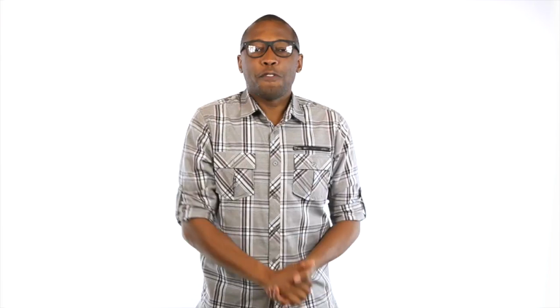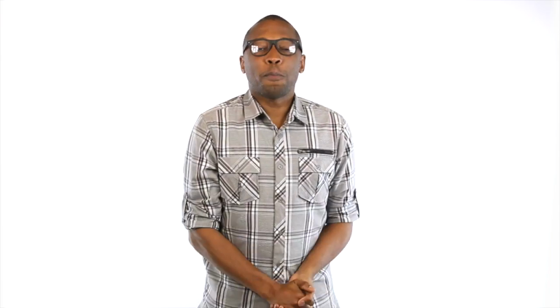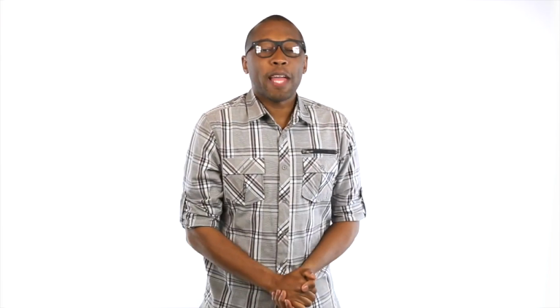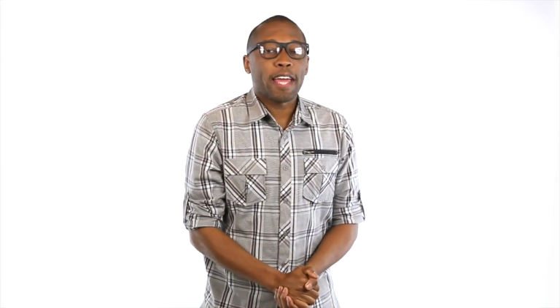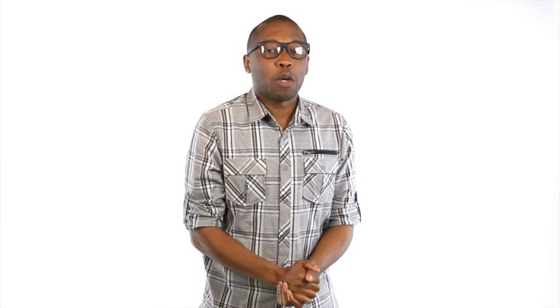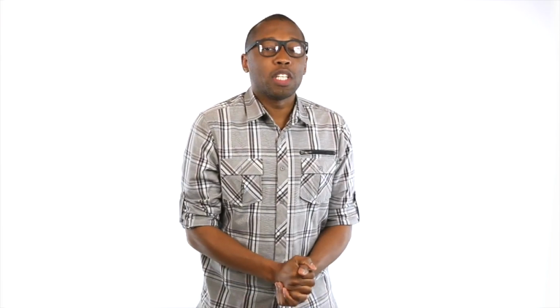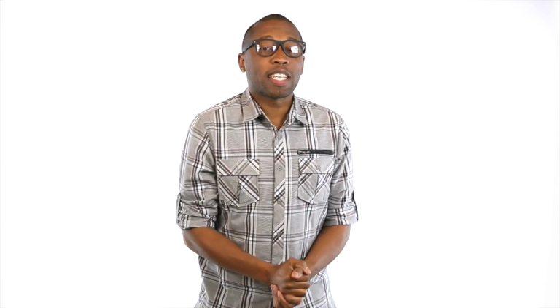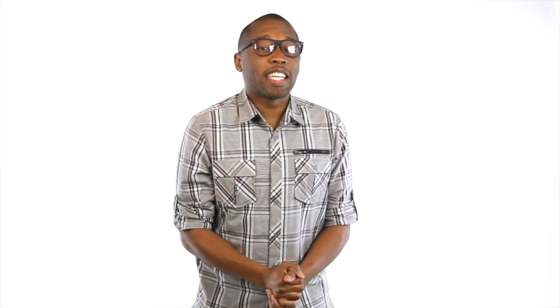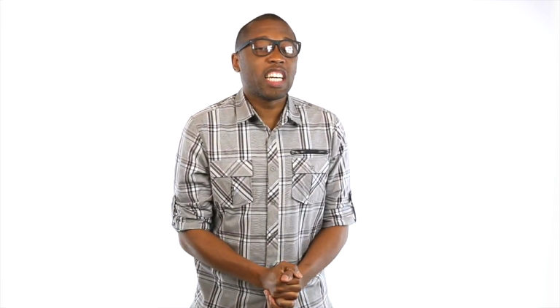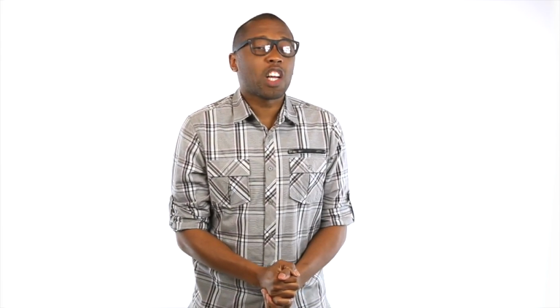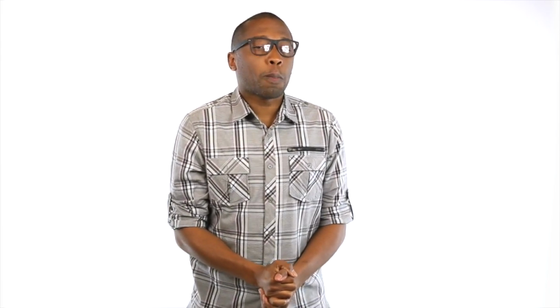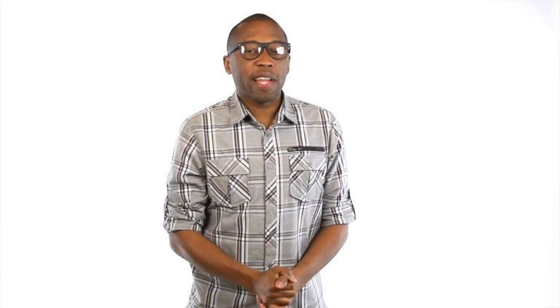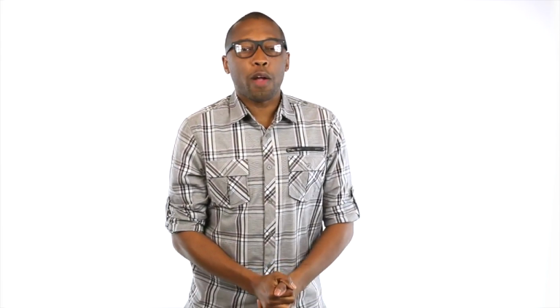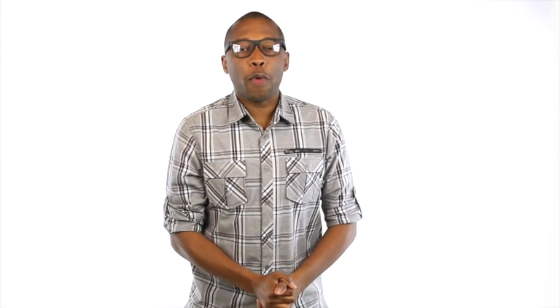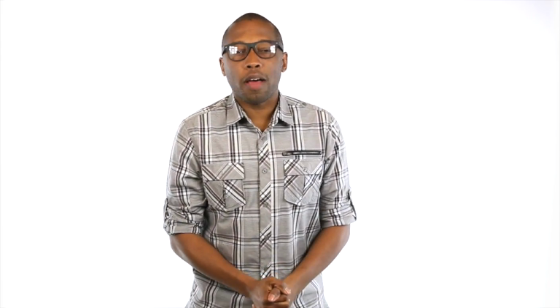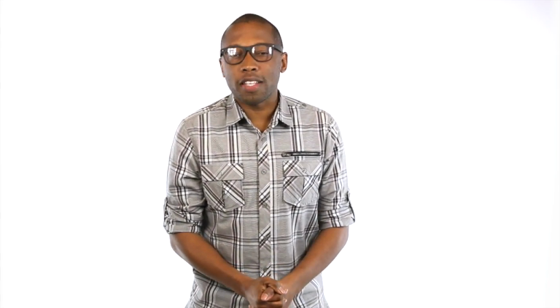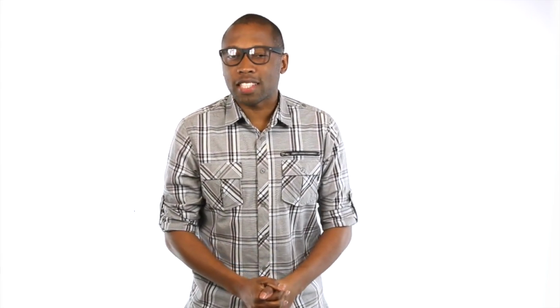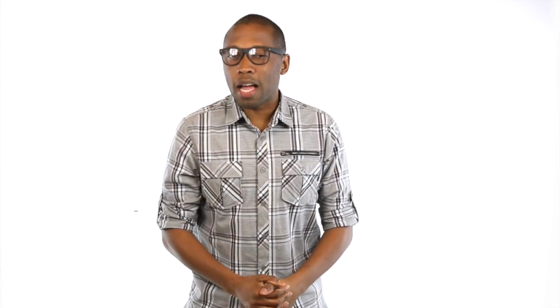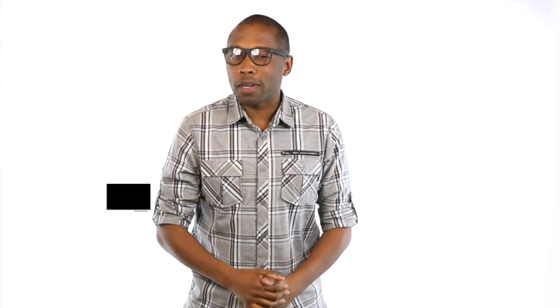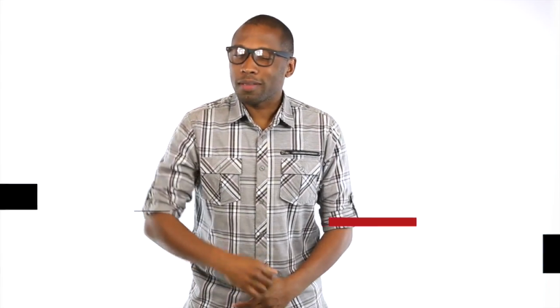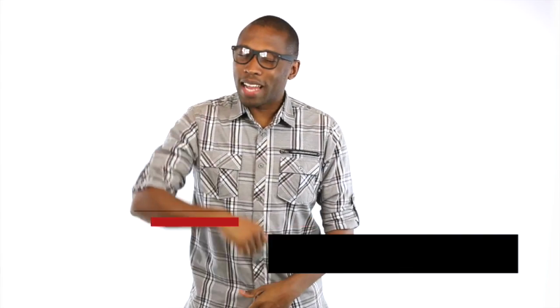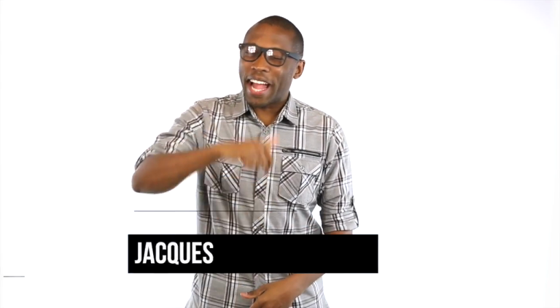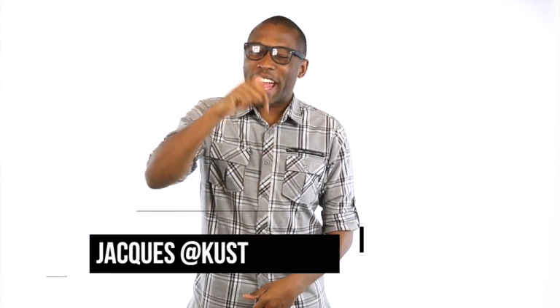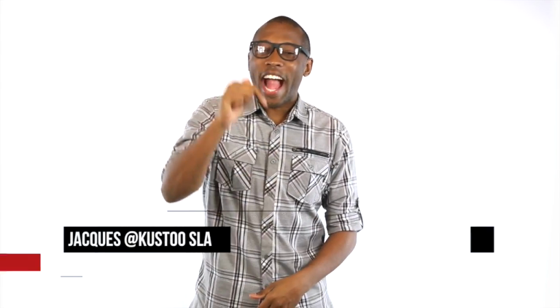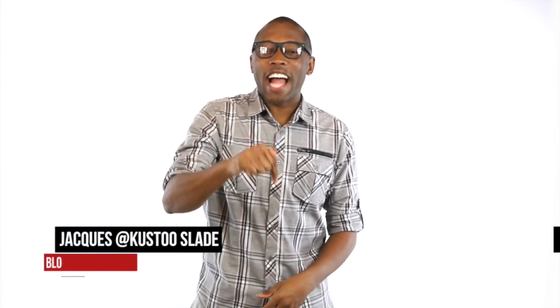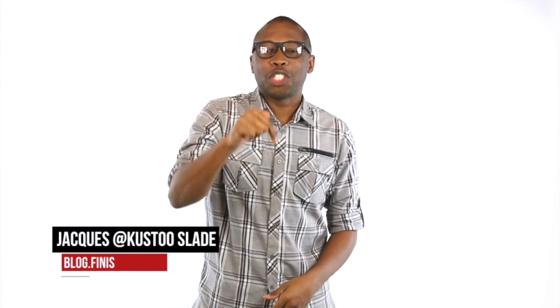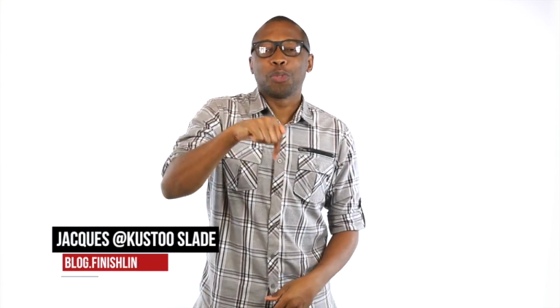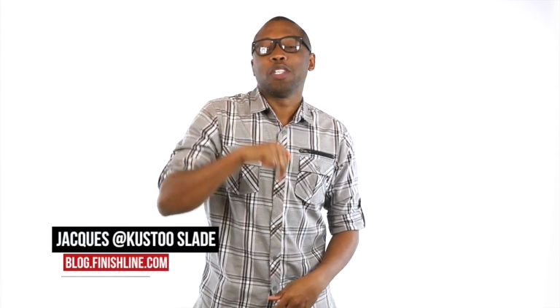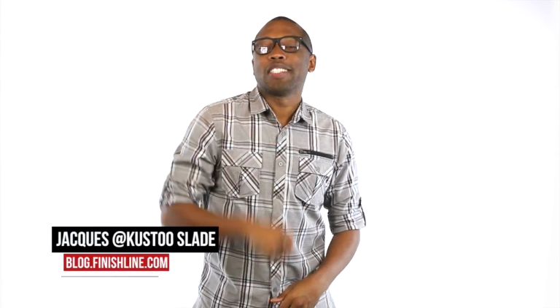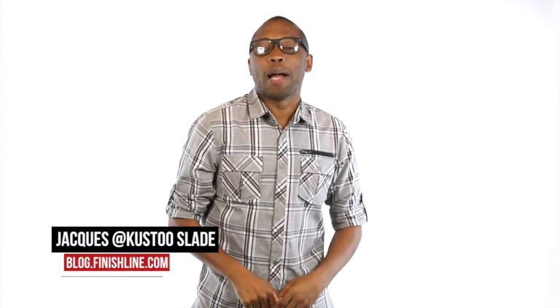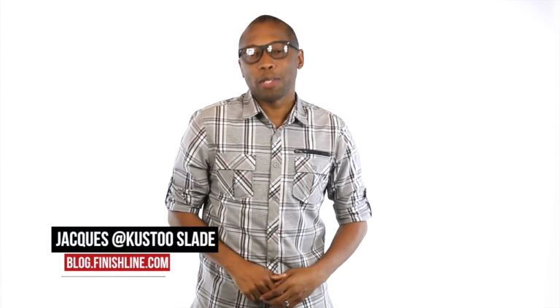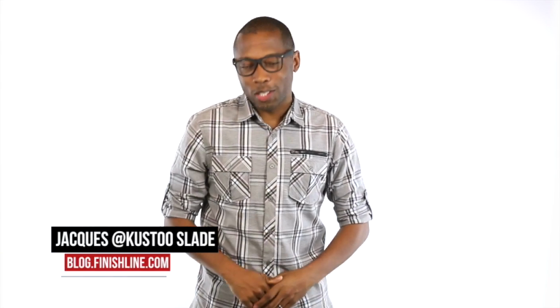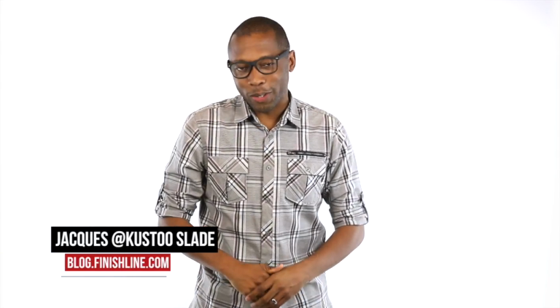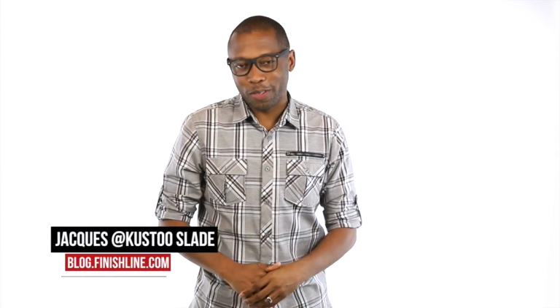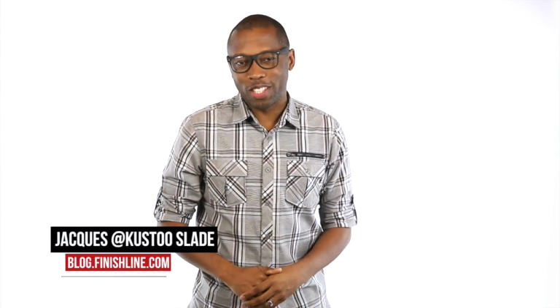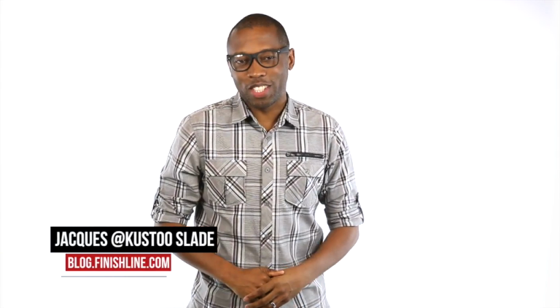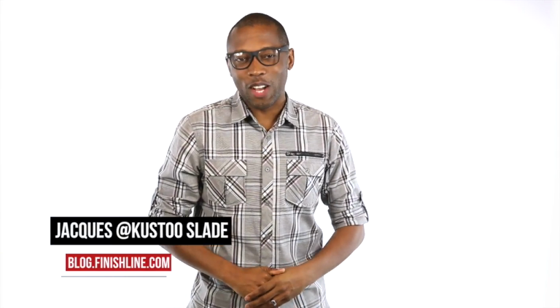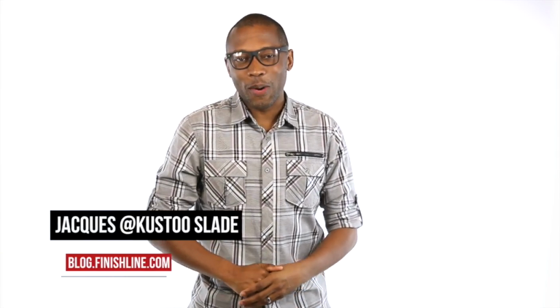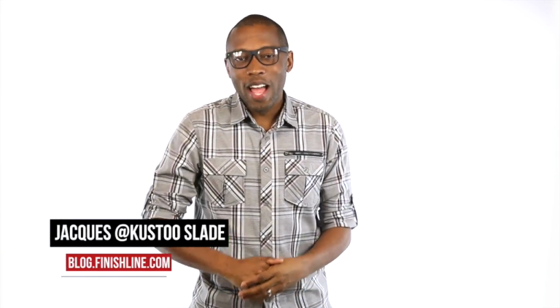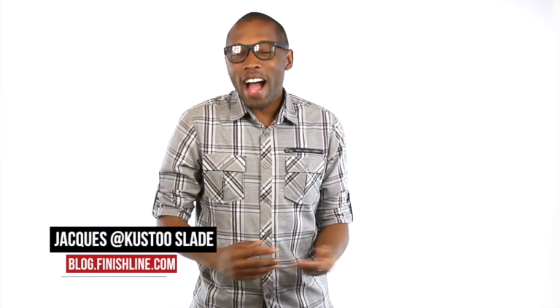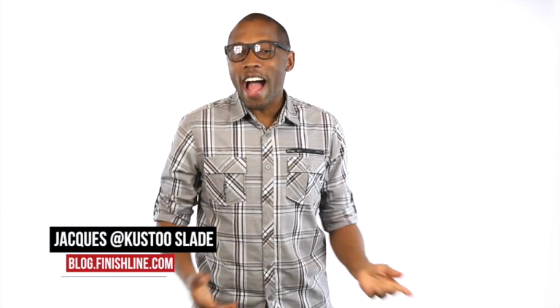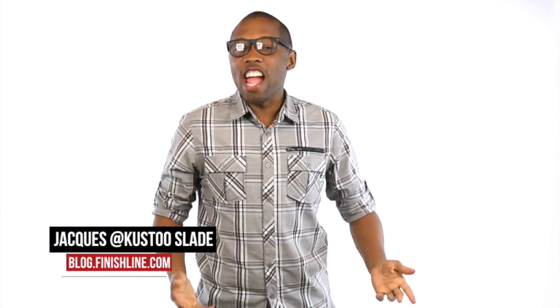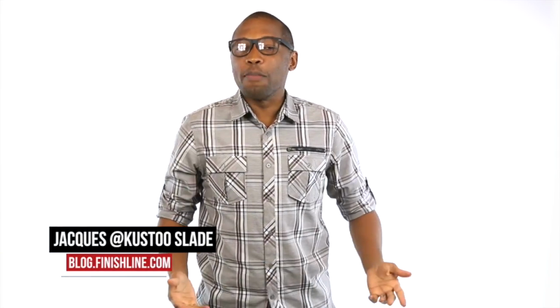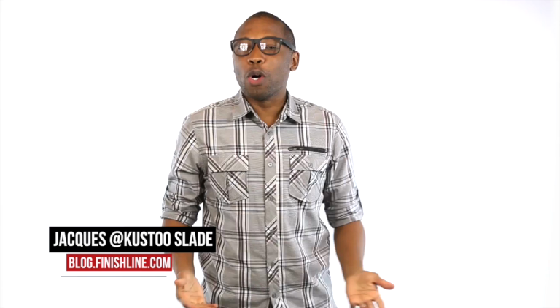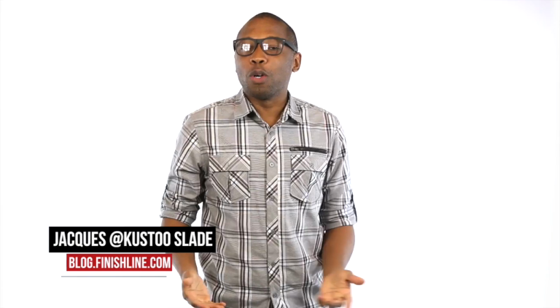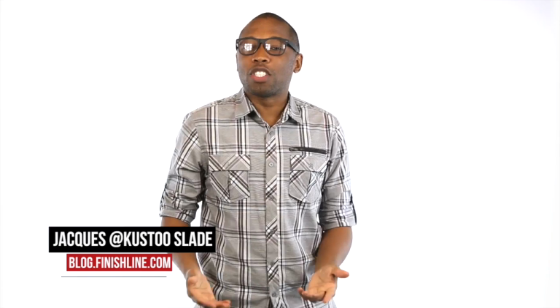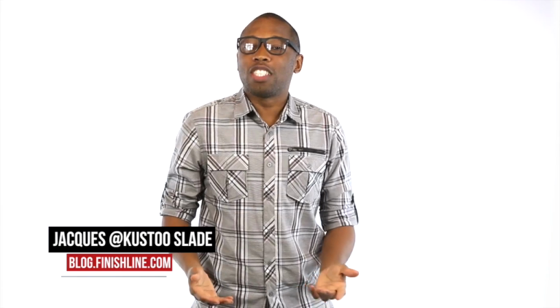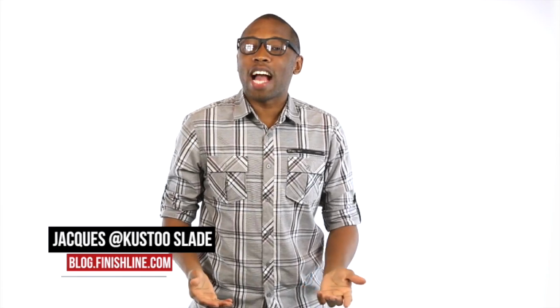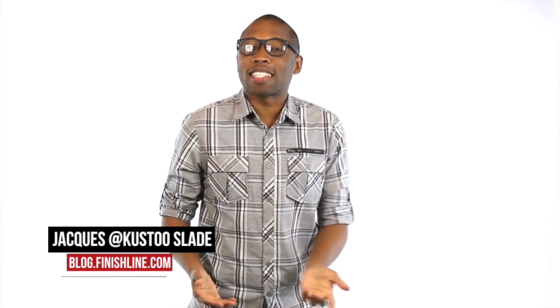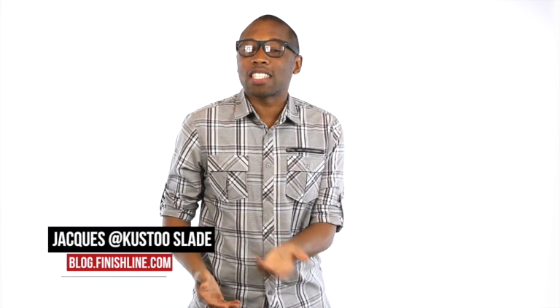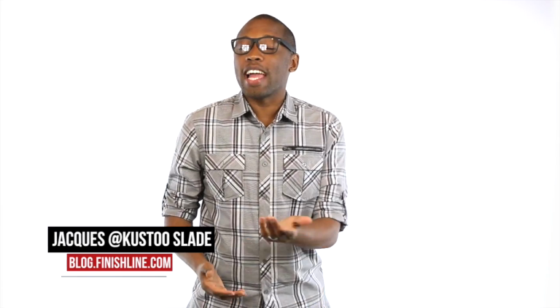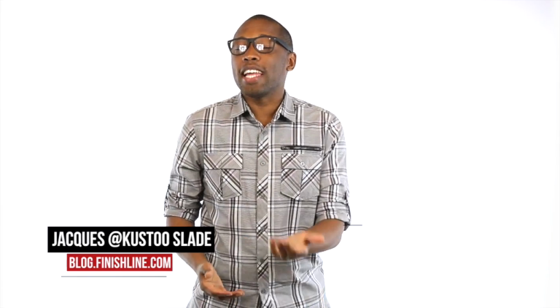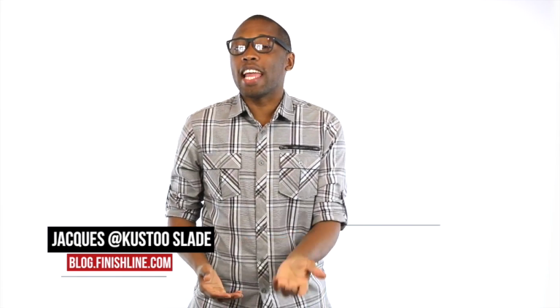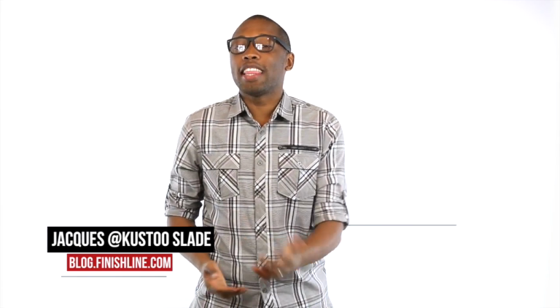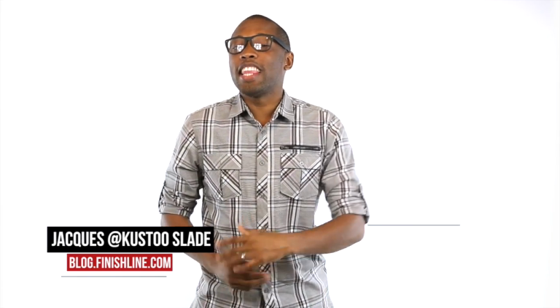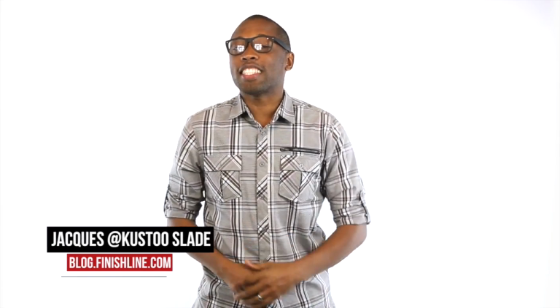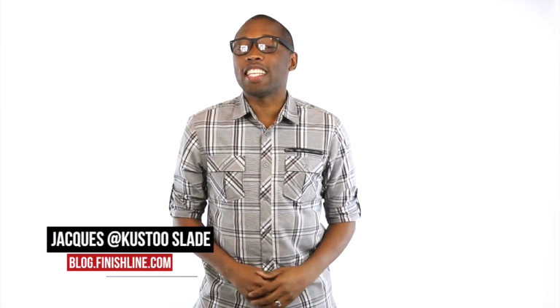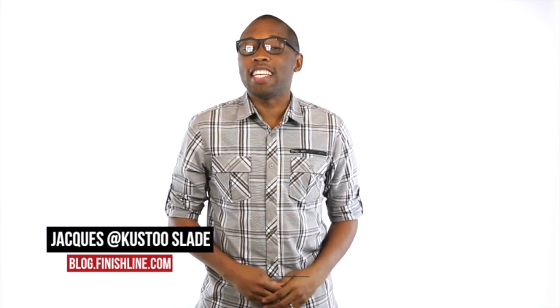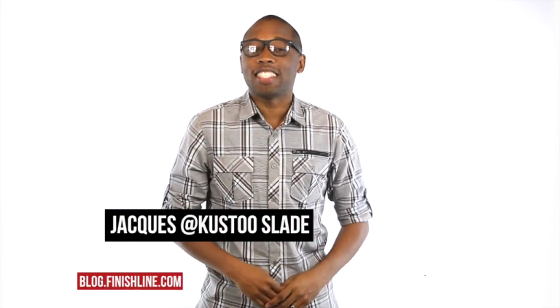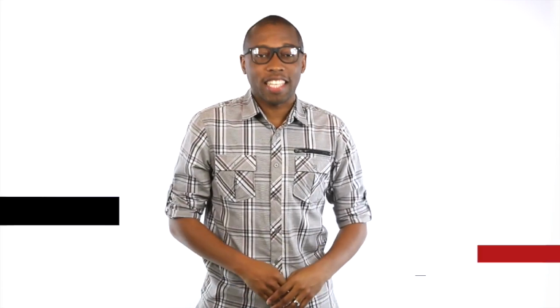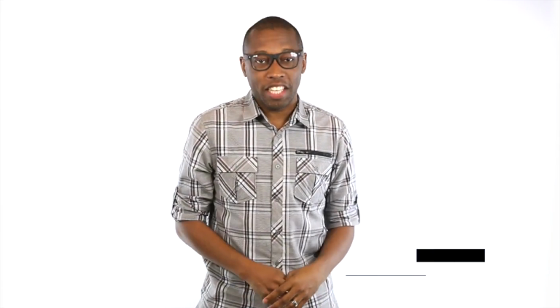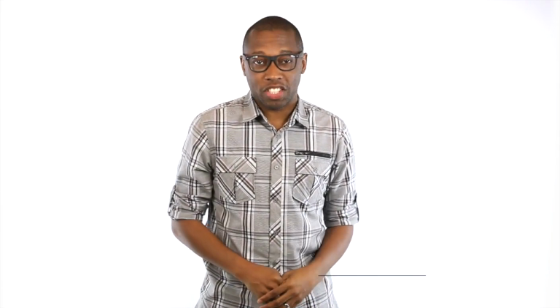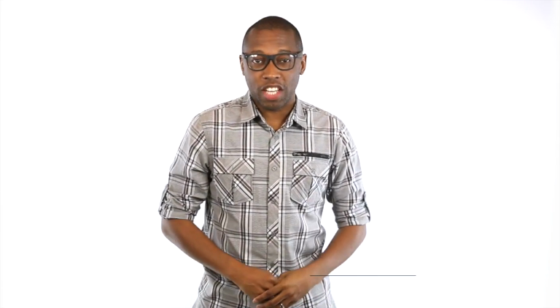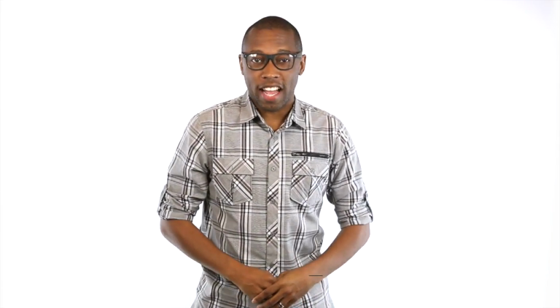If you plan on looking good or playing well this summer, I've got you on this episode of the show. I am your host Jacques Slade and this is the Heat Check.